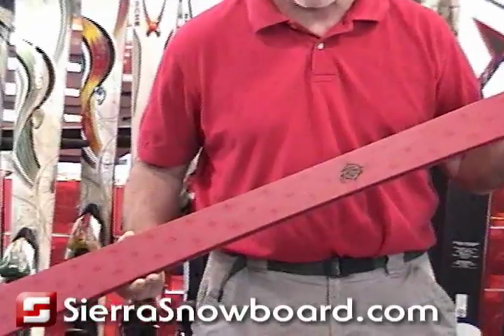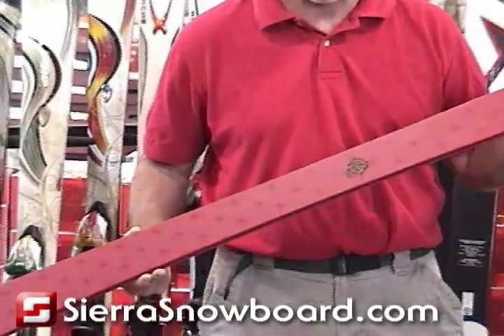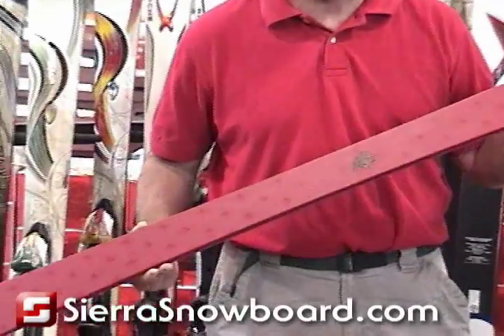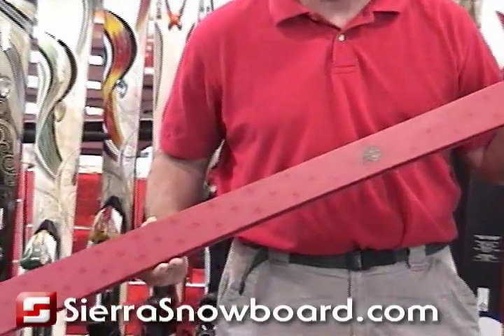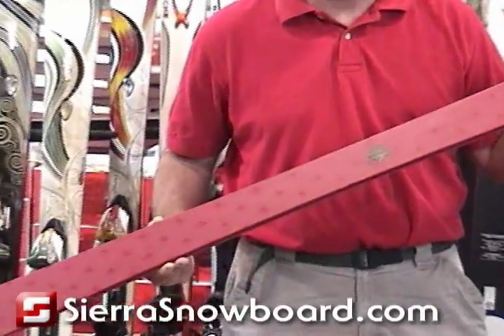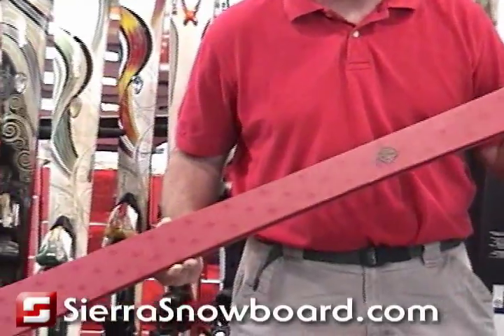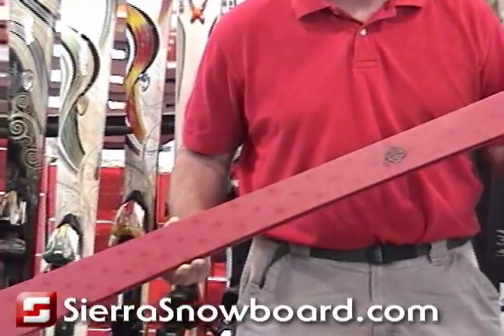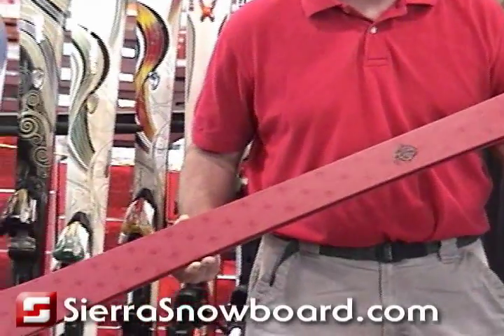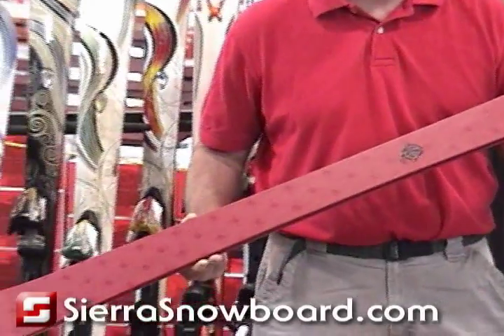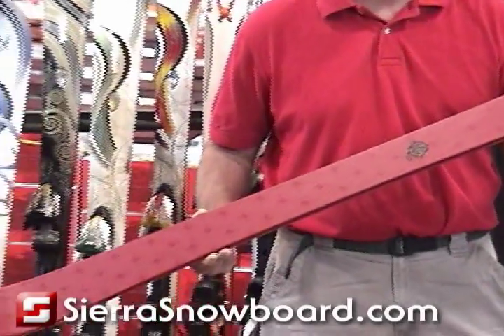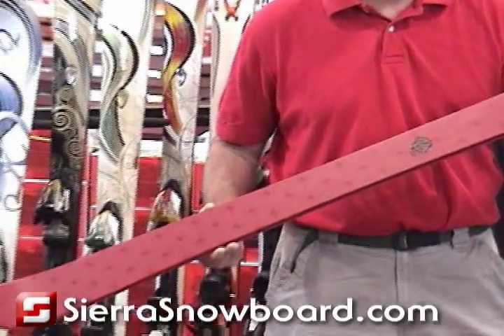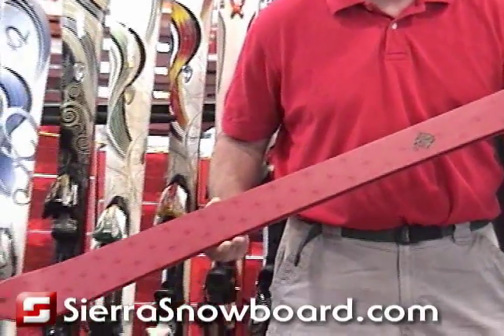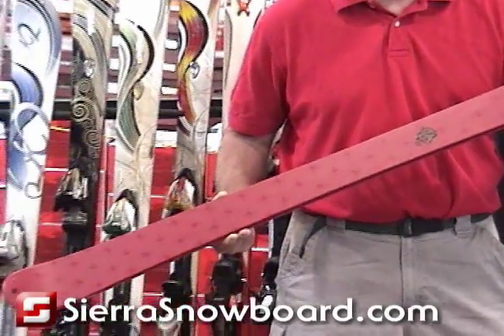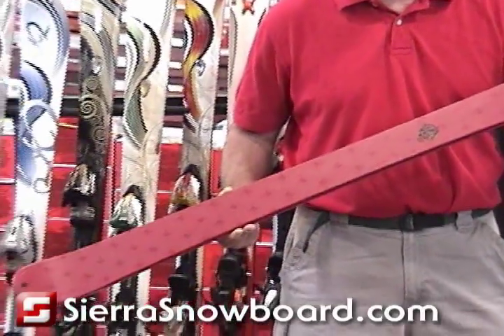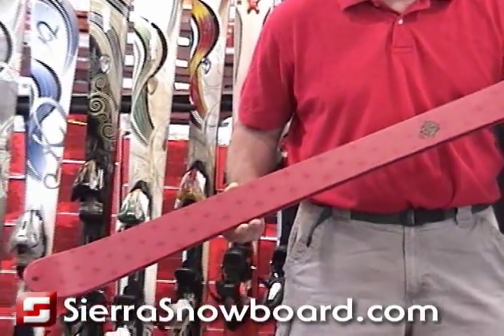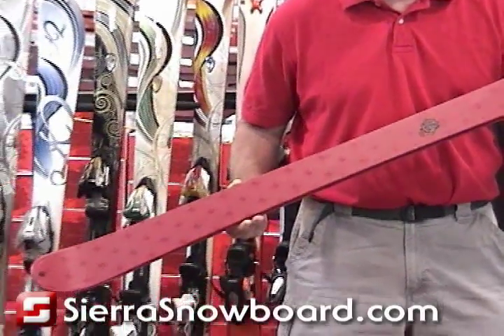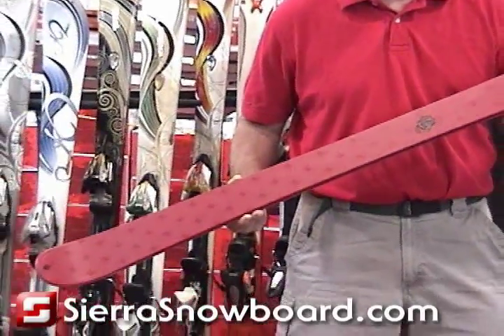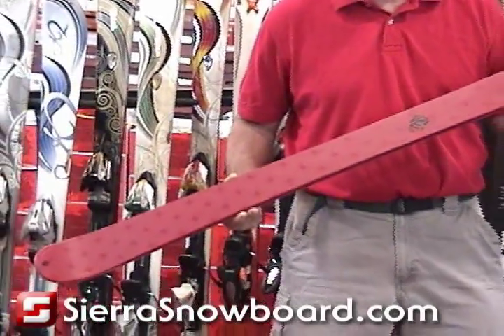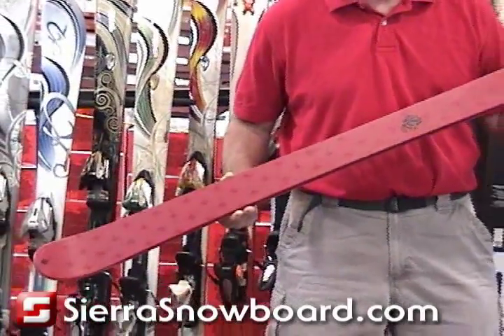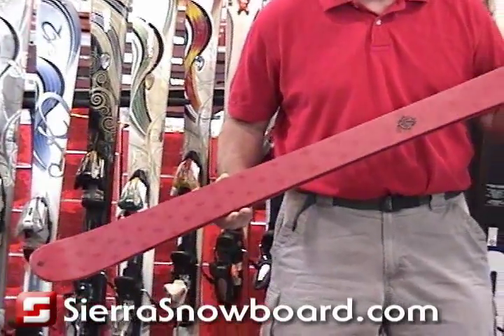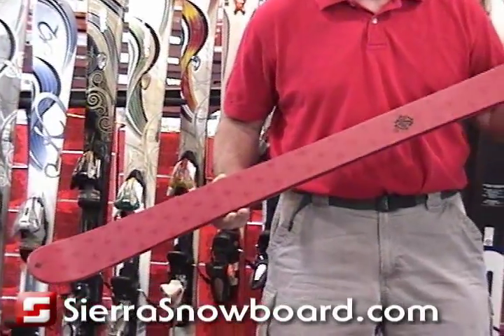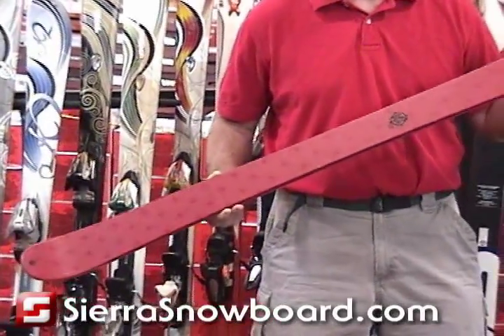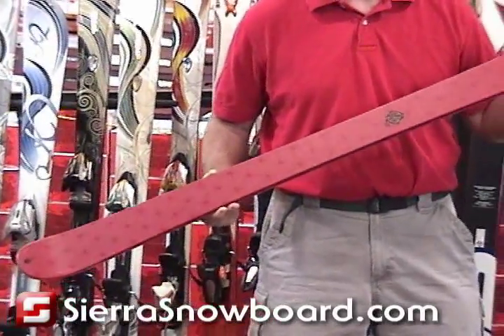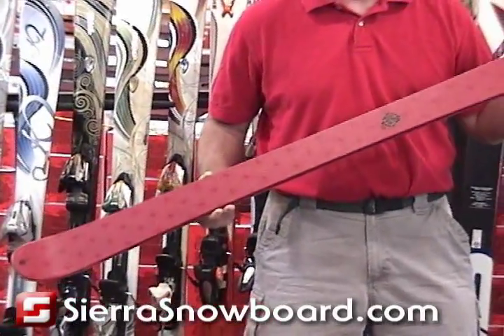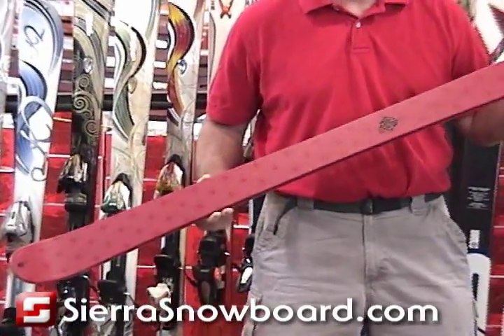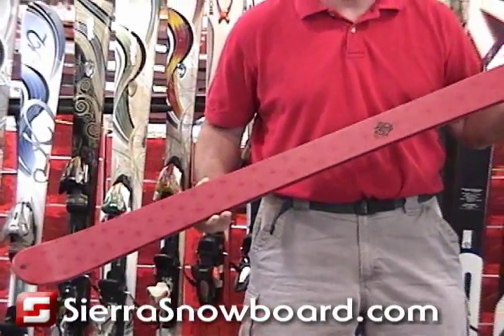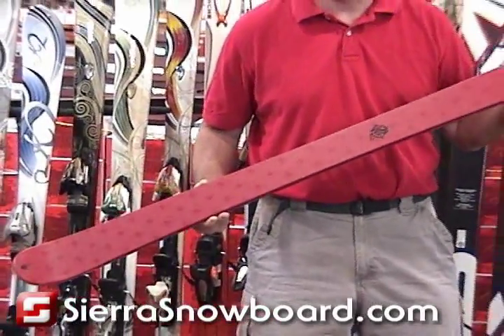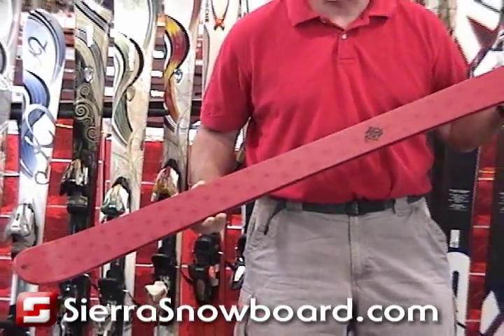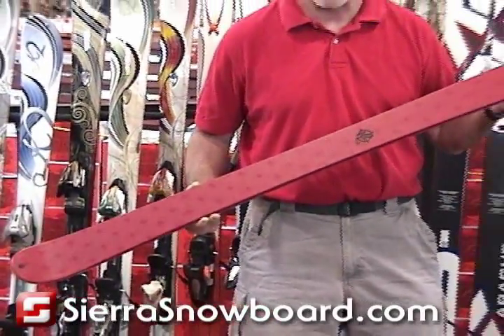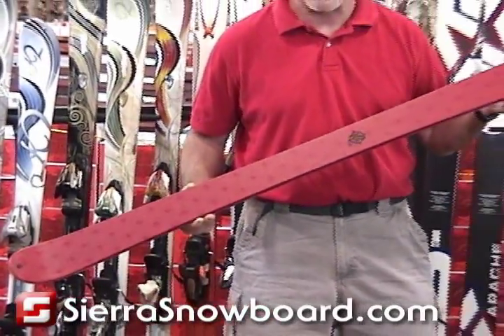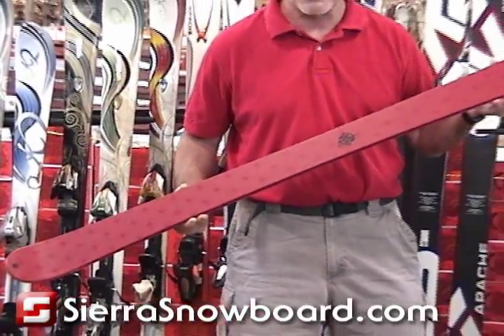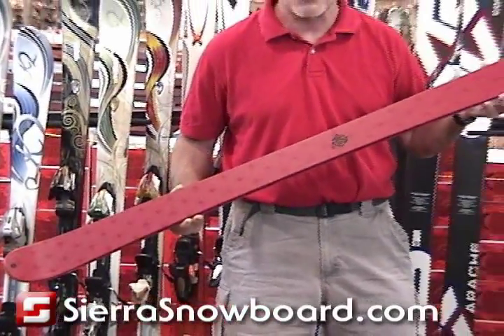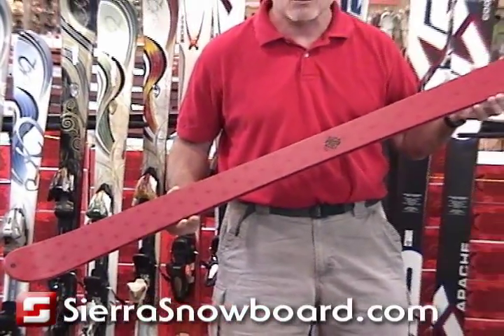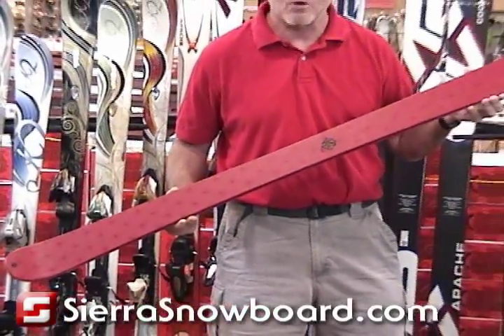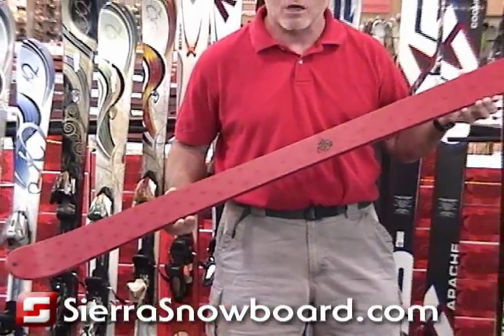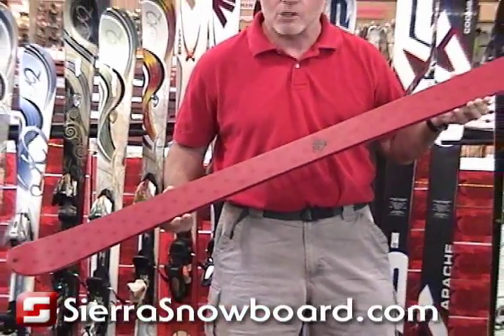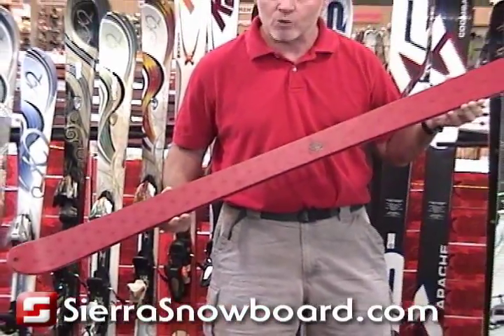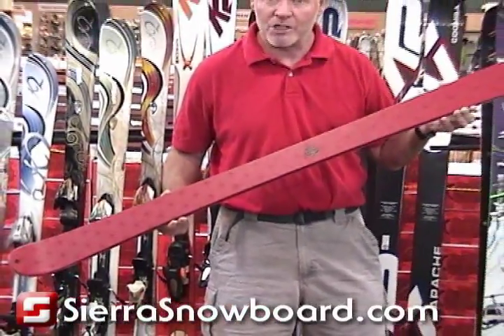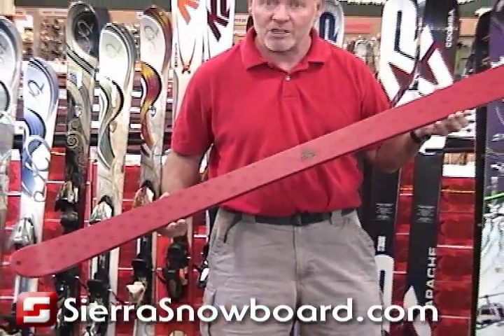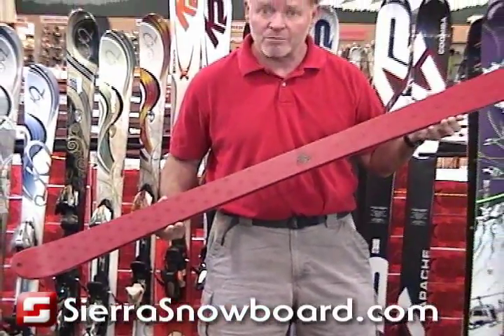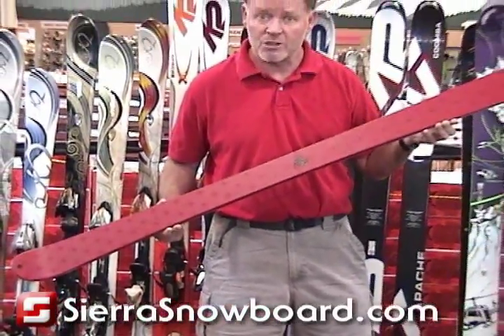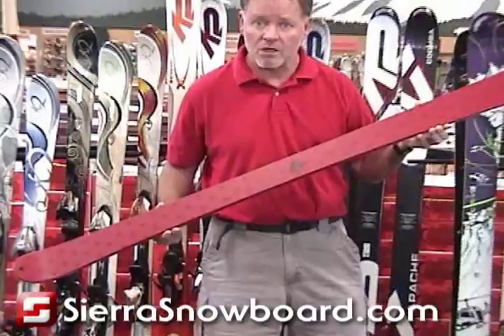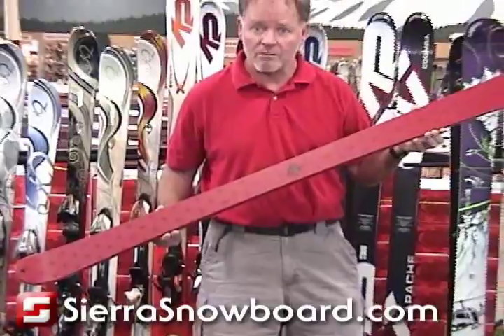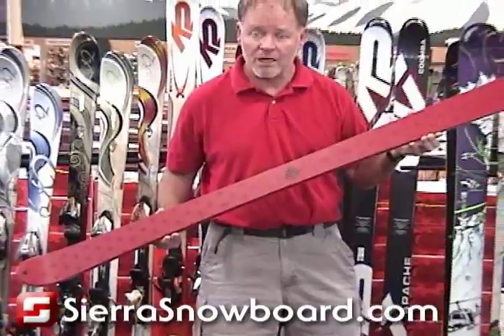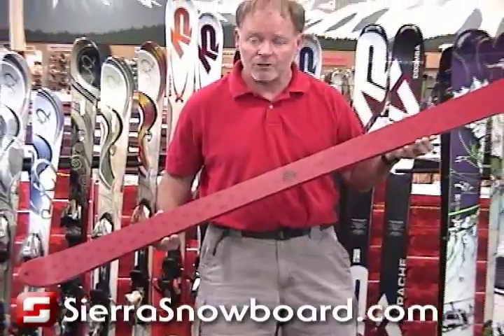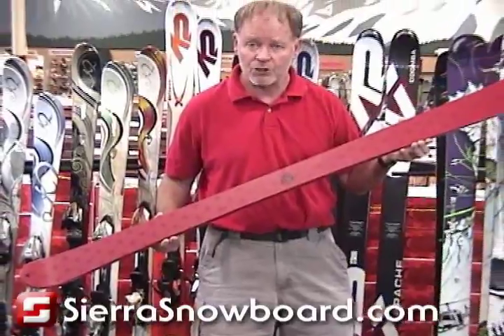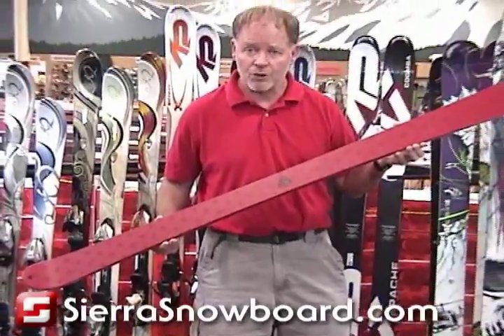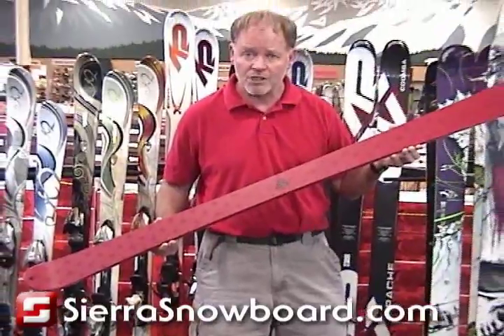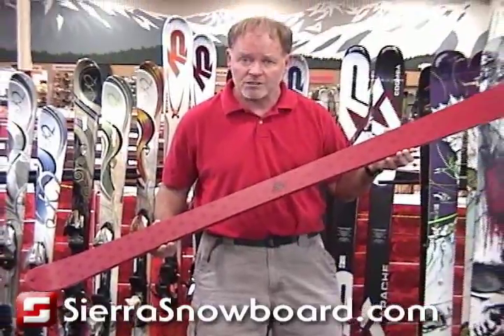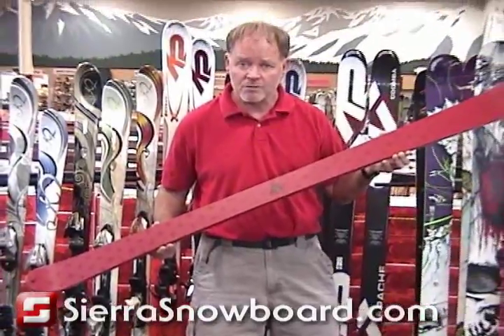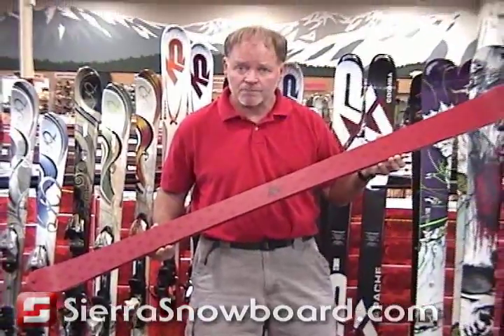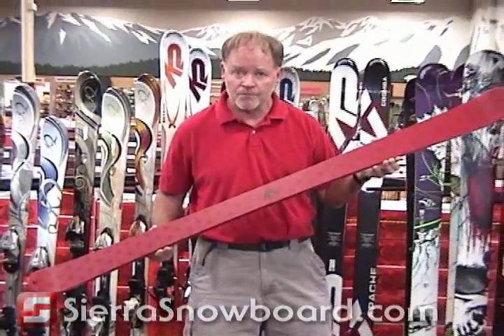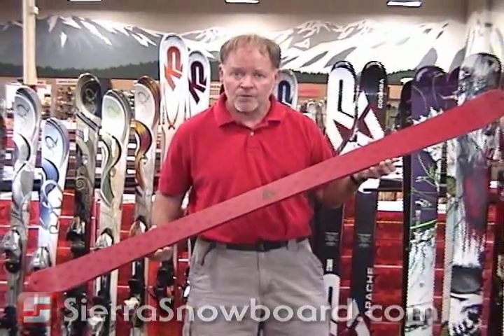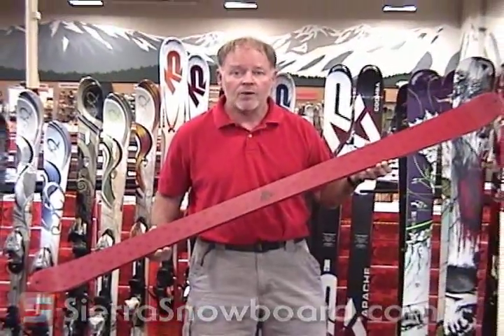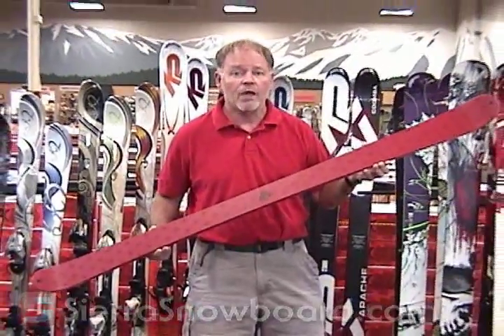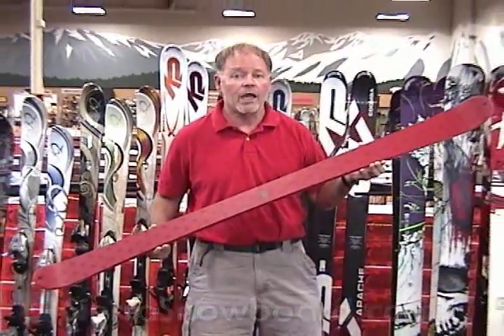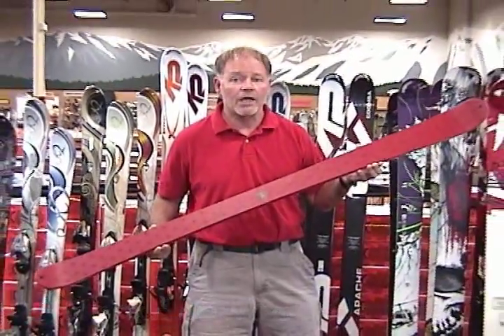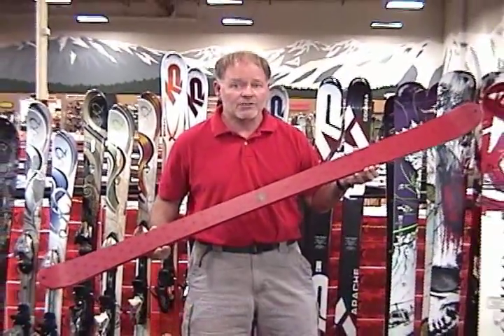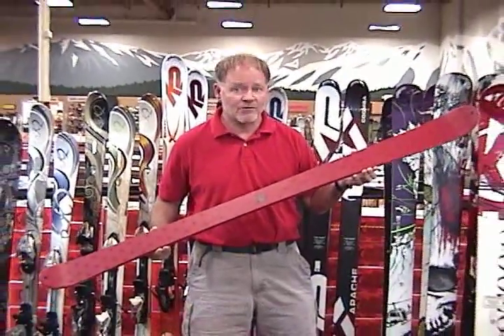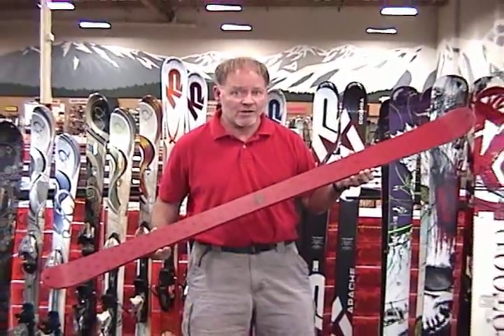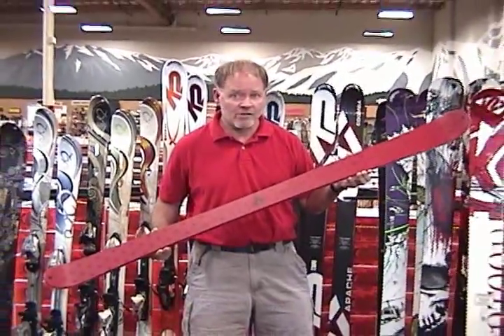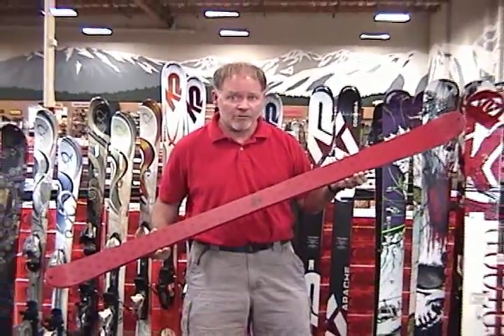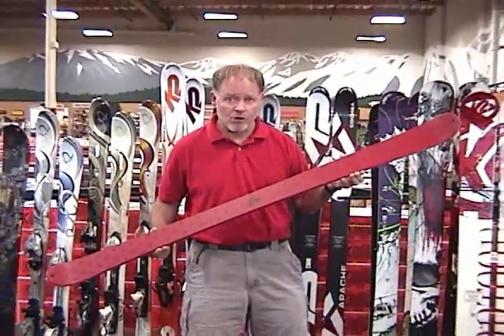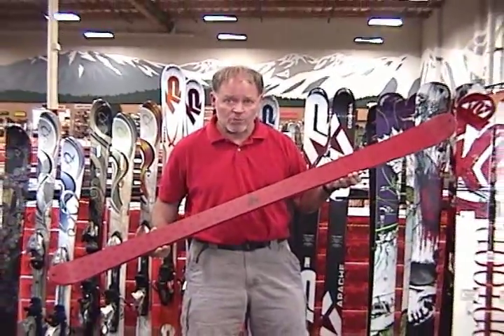This is a great buy for a teenager or somebody just getting into a twin tip as an all-mountain choice, and it's very affordable.